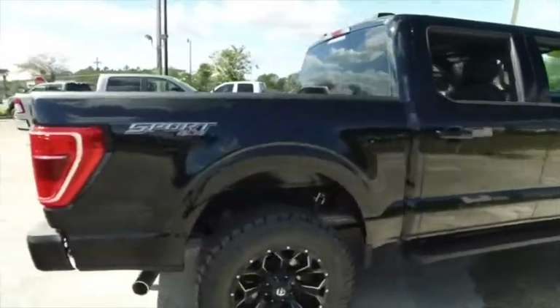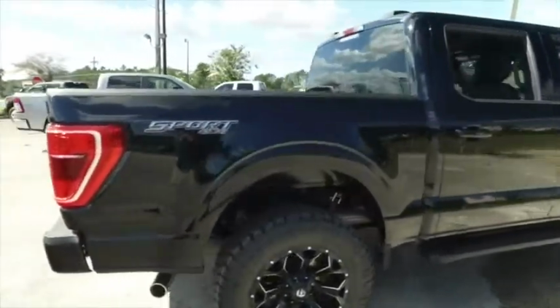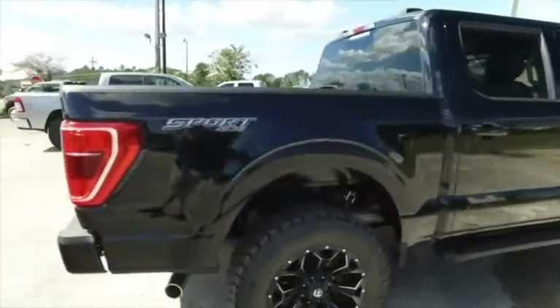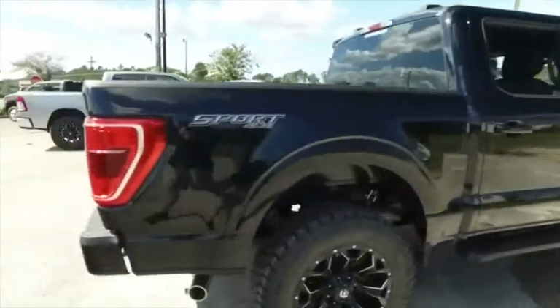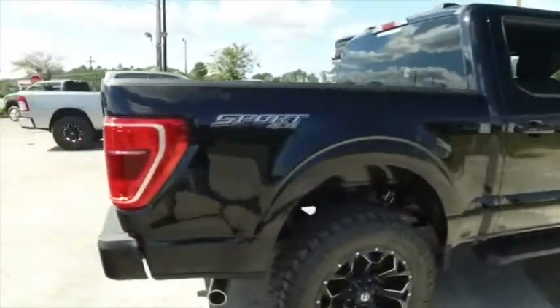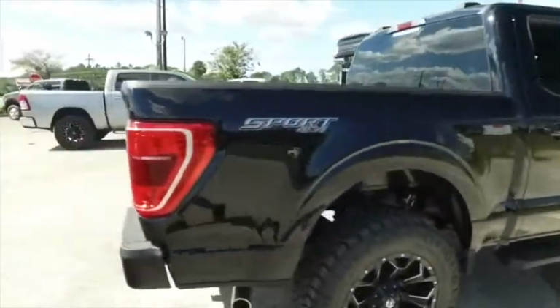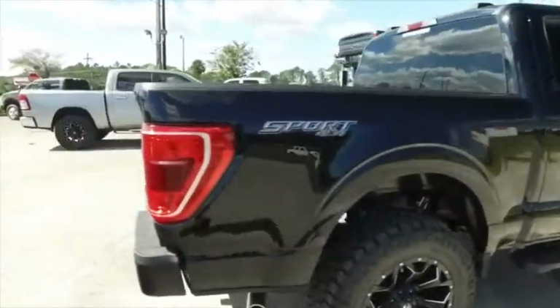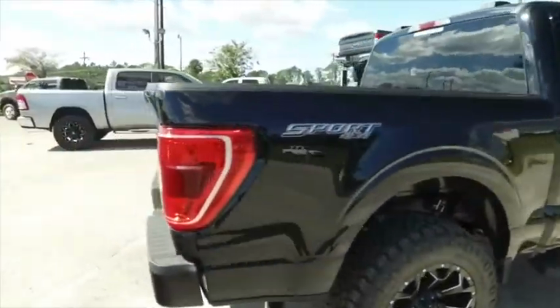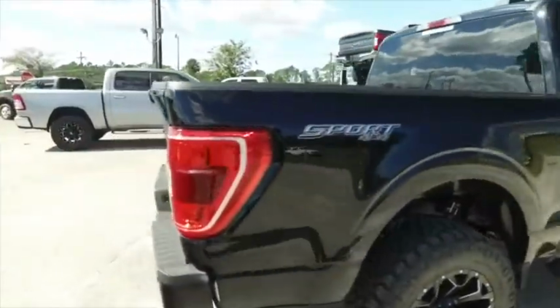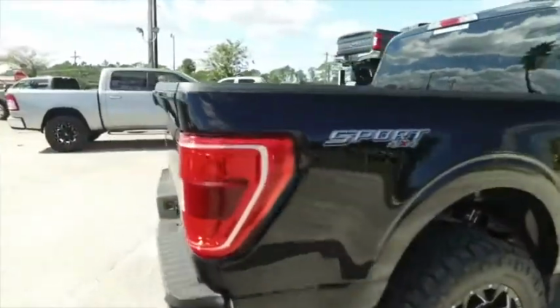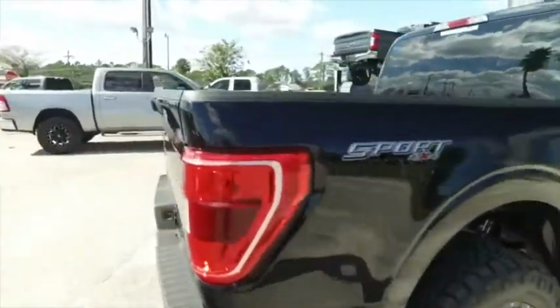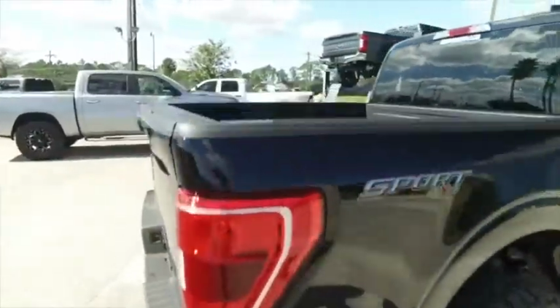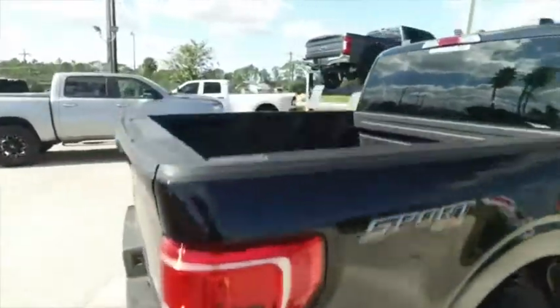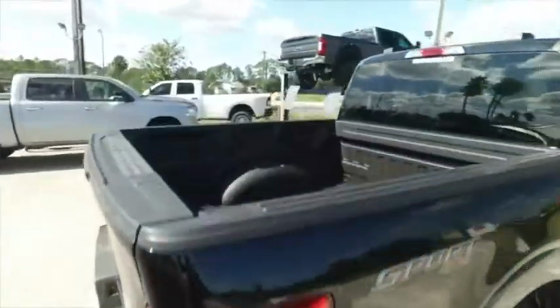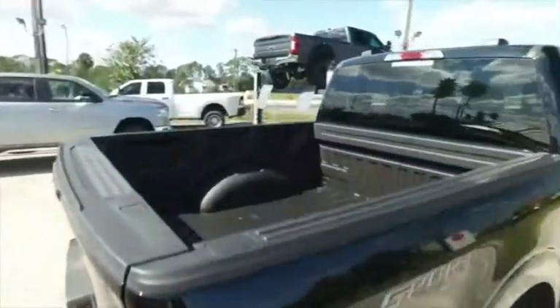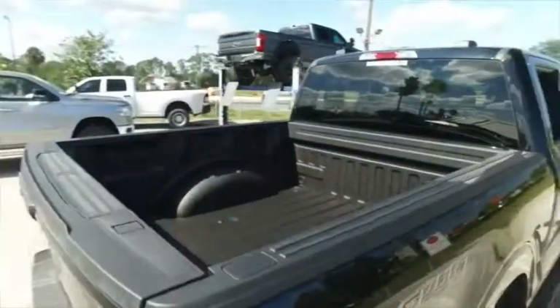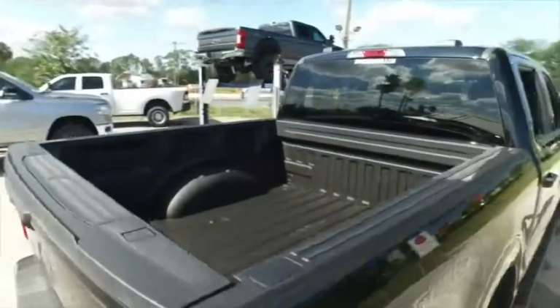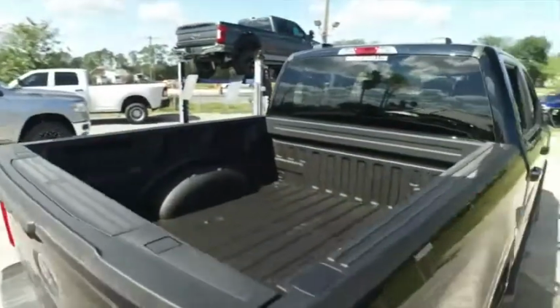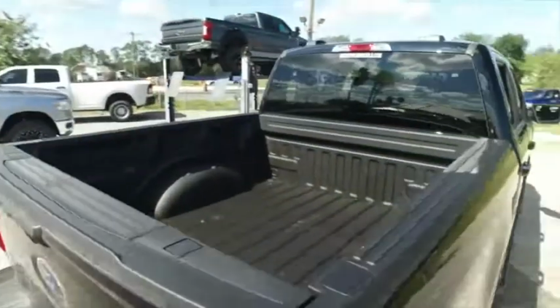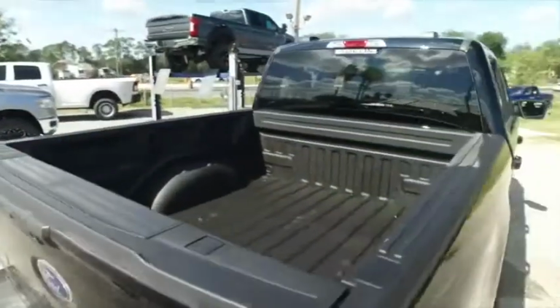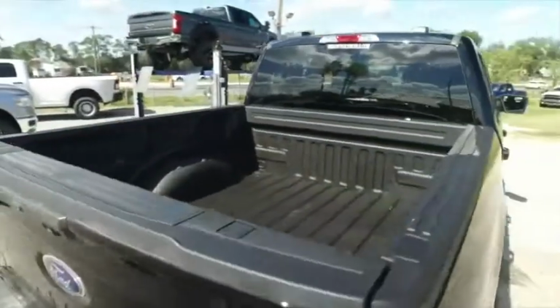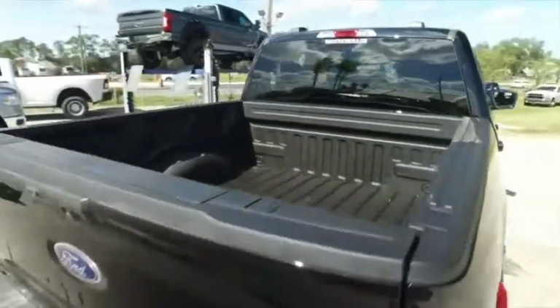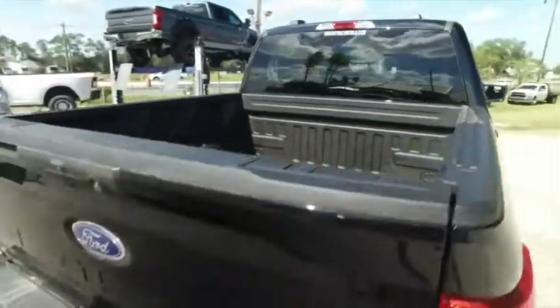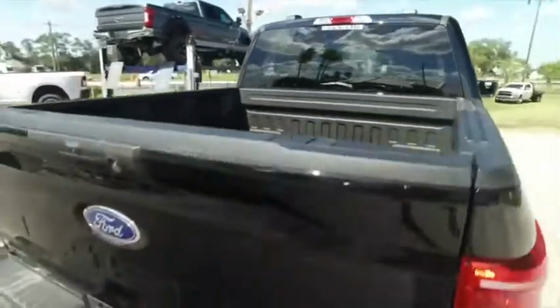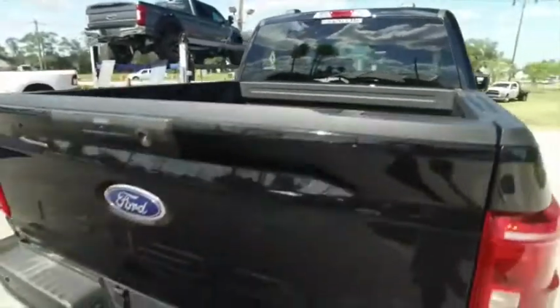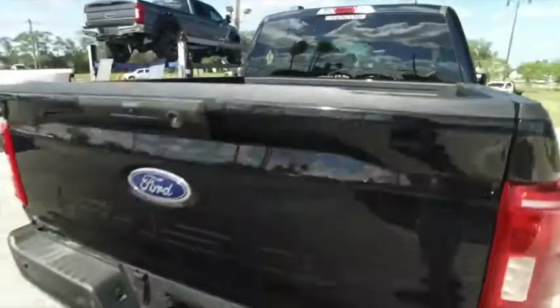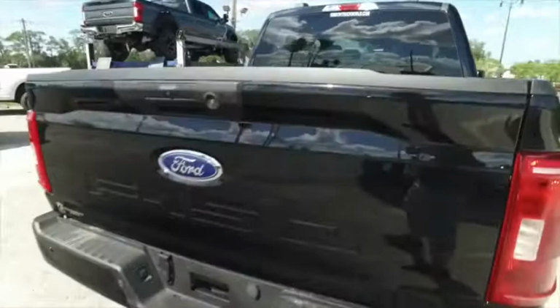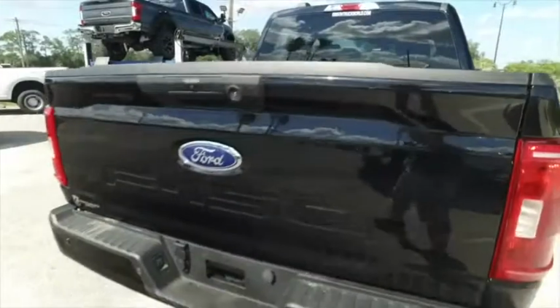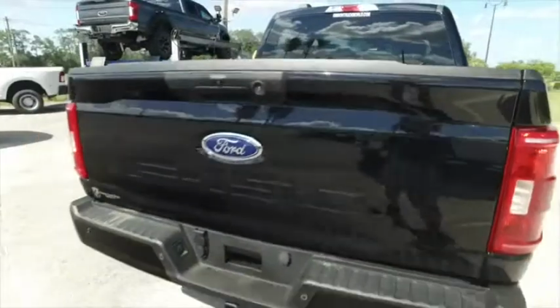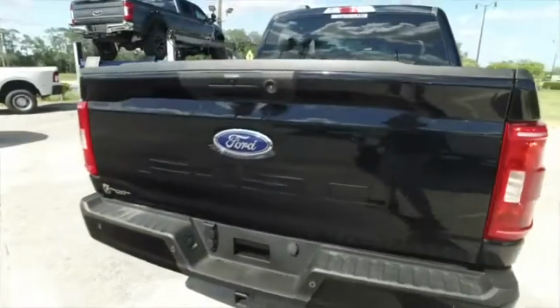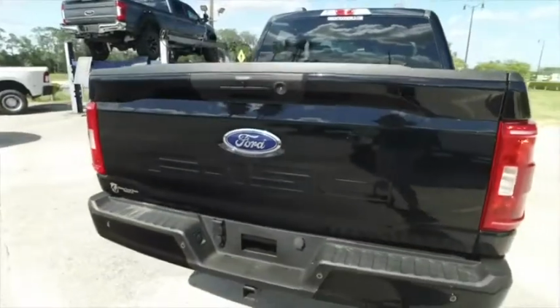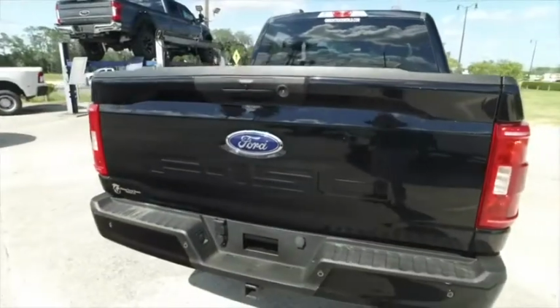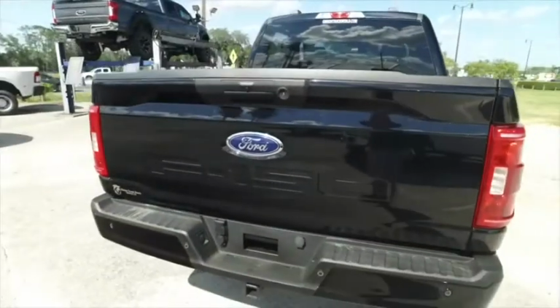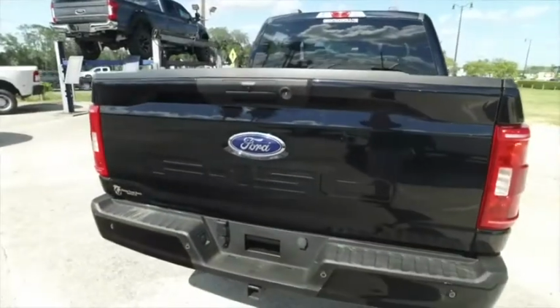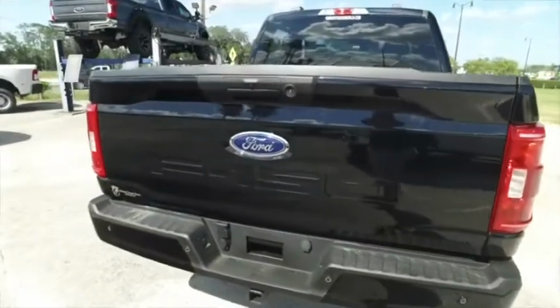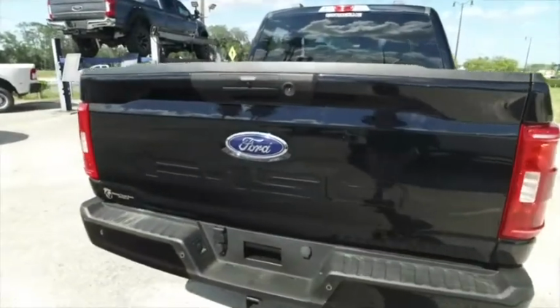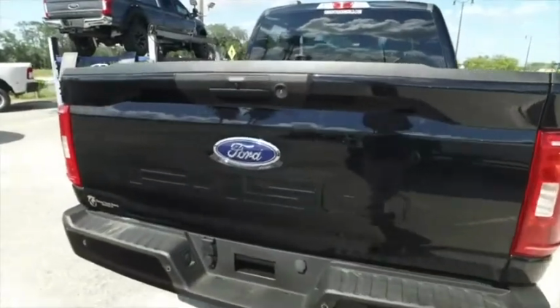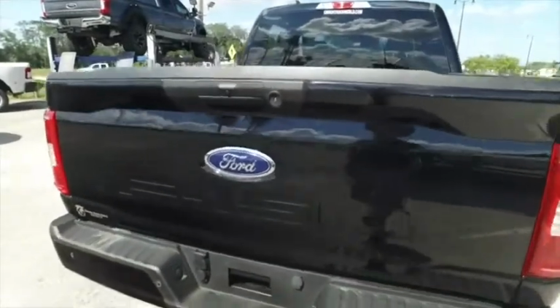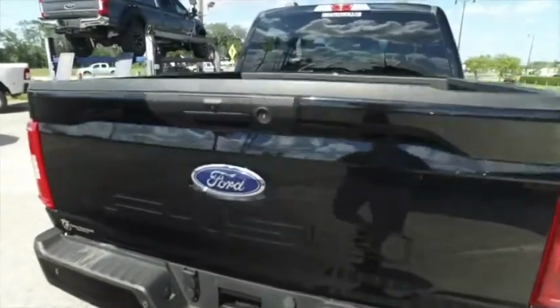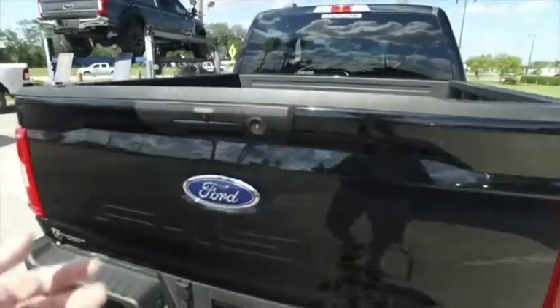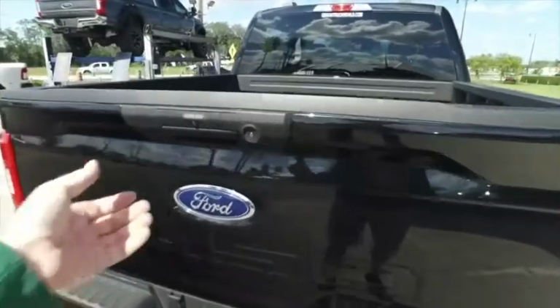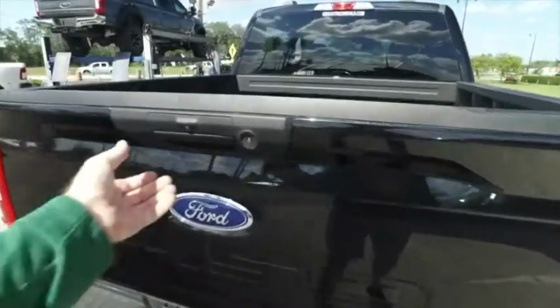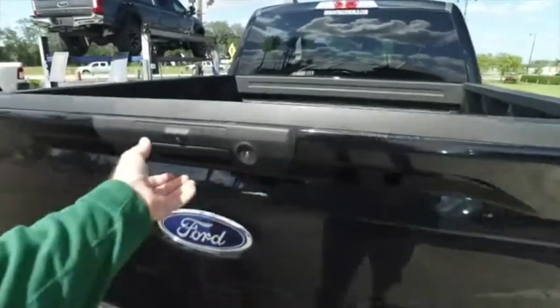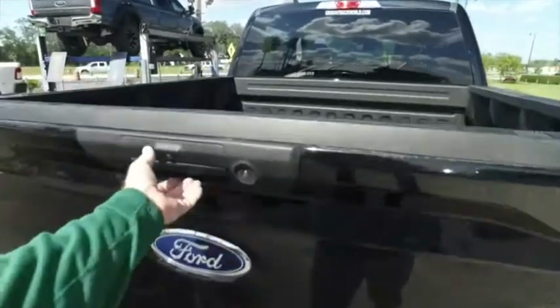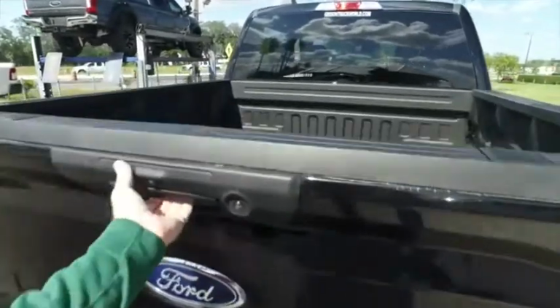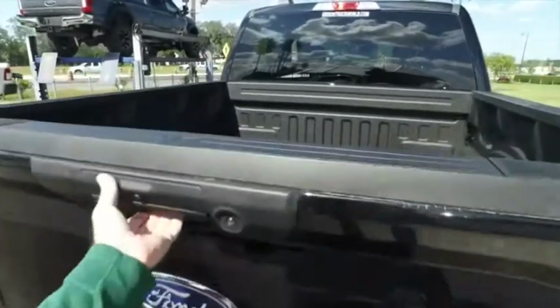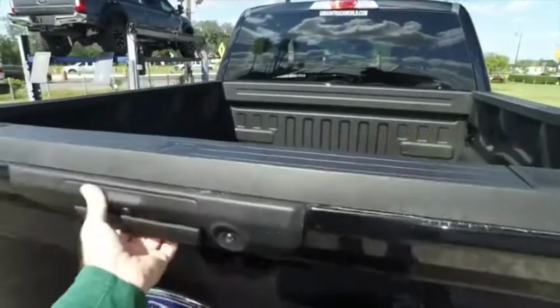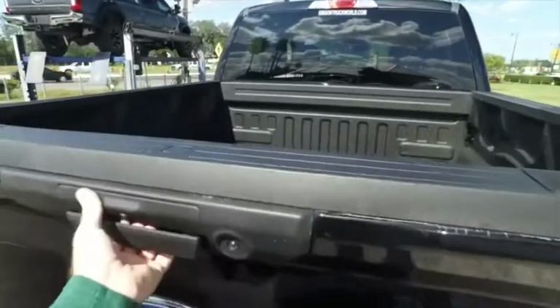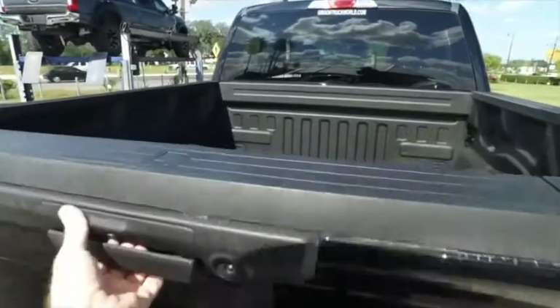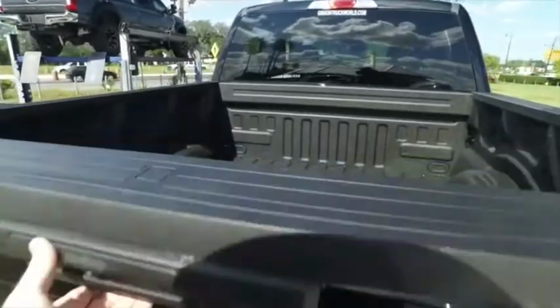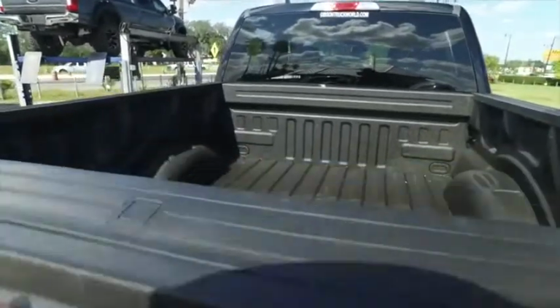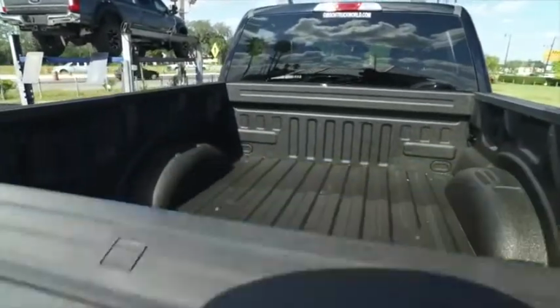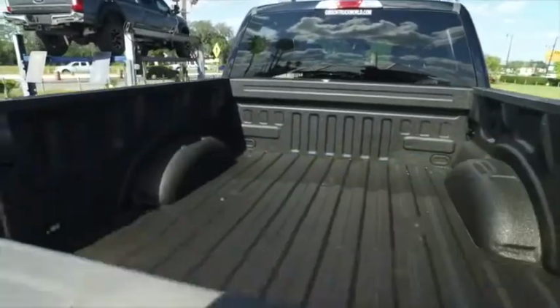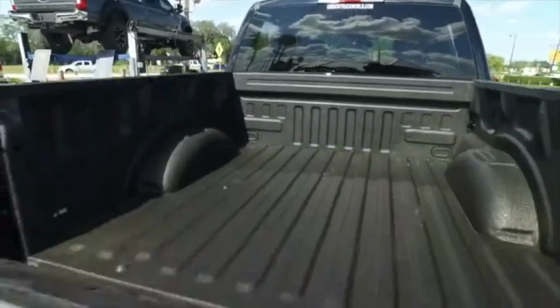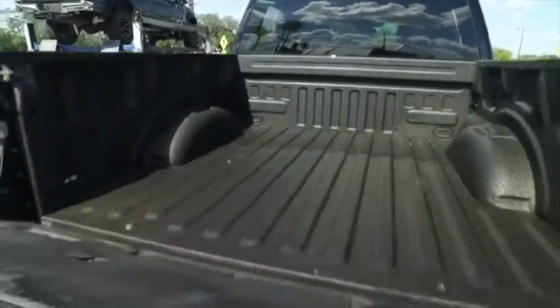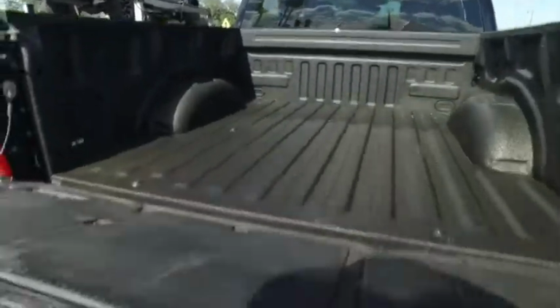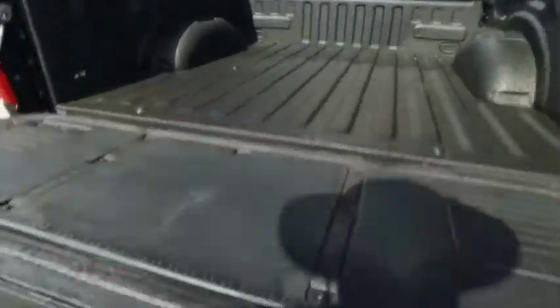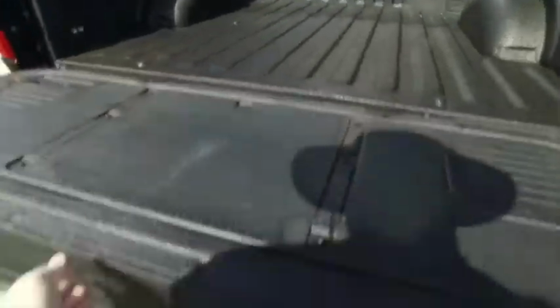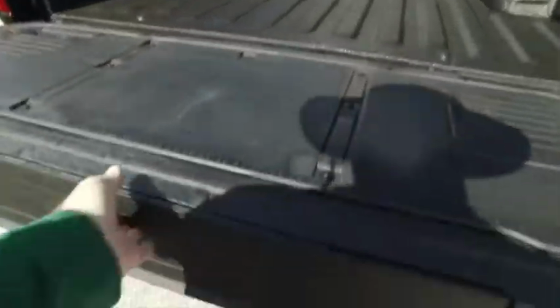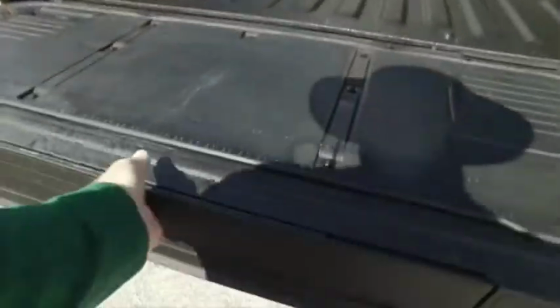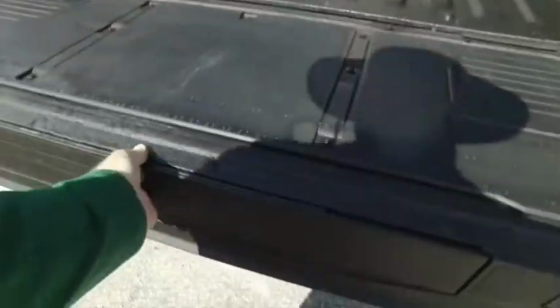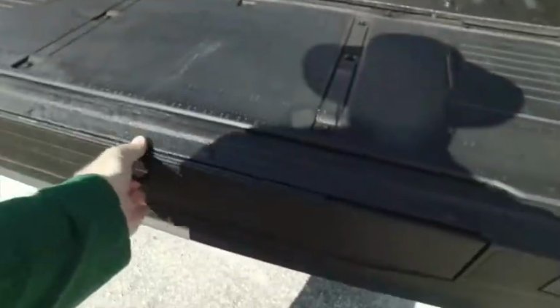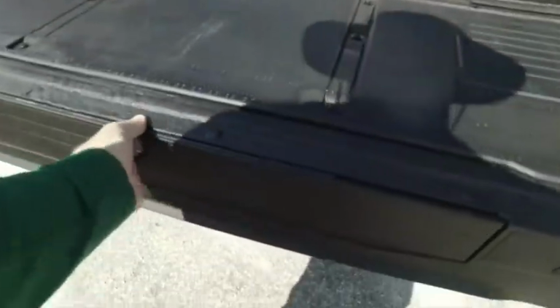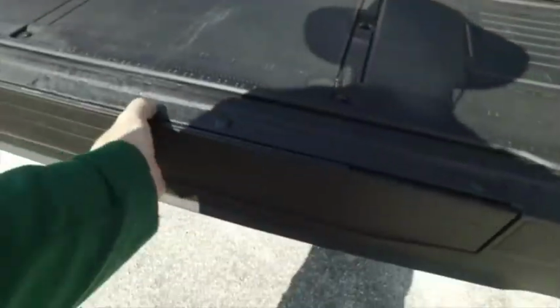Top dollar to make you holler — four-wheeling package, spray-on bedliner, backup sensors, backup camera. Guys, you've got this awesome tailgate ladder.